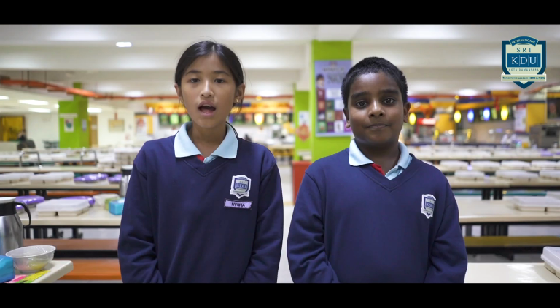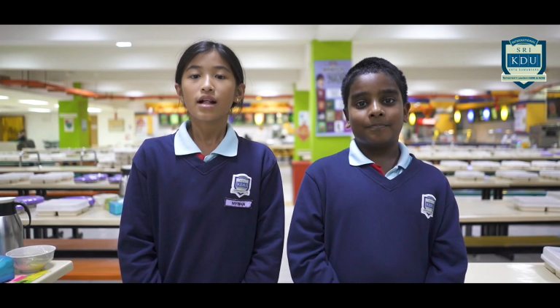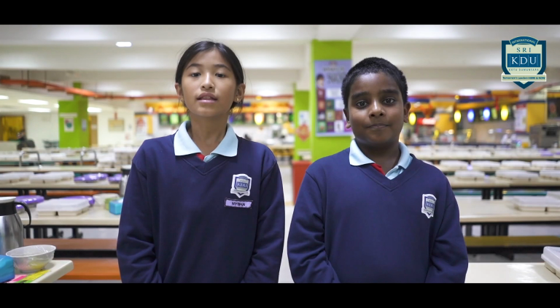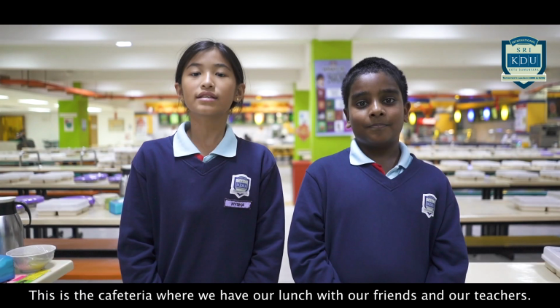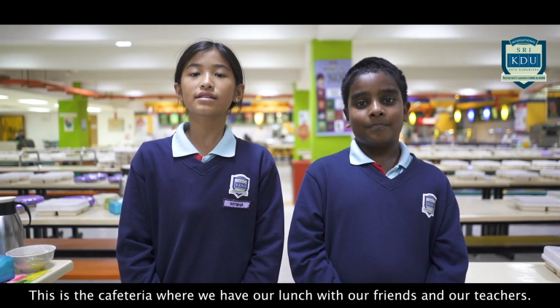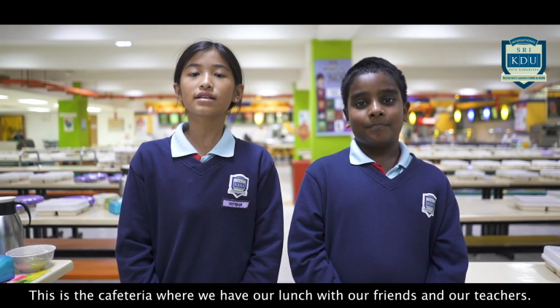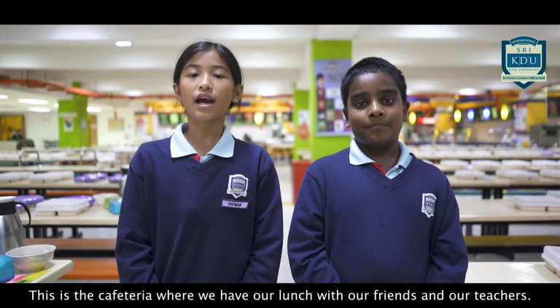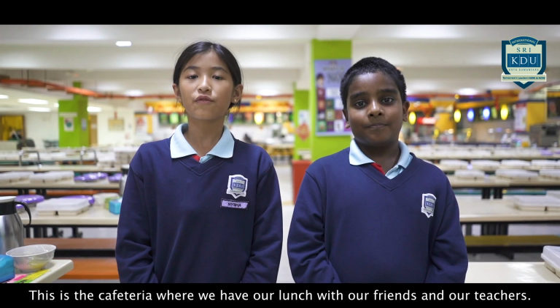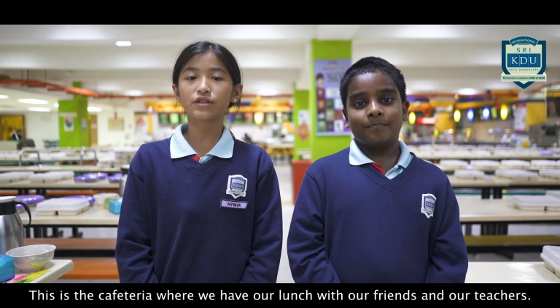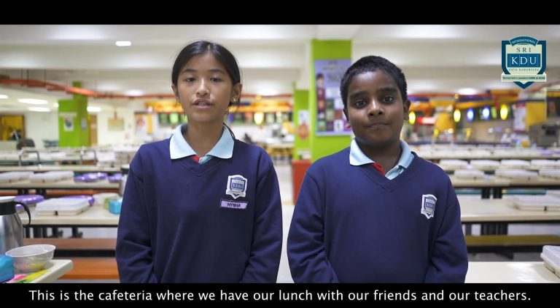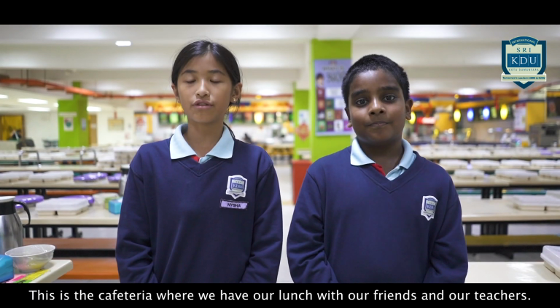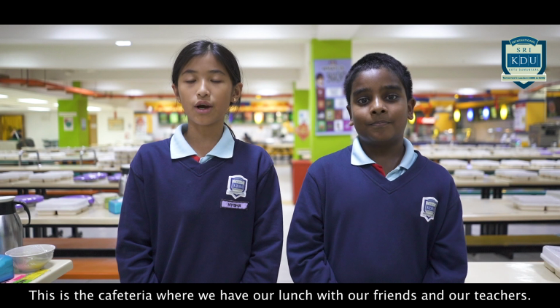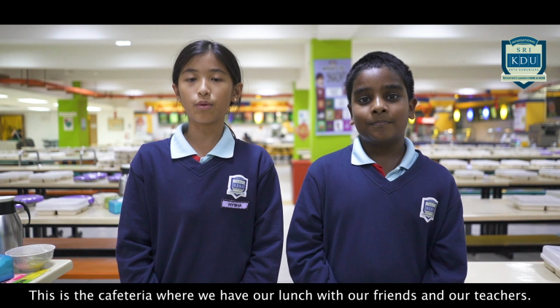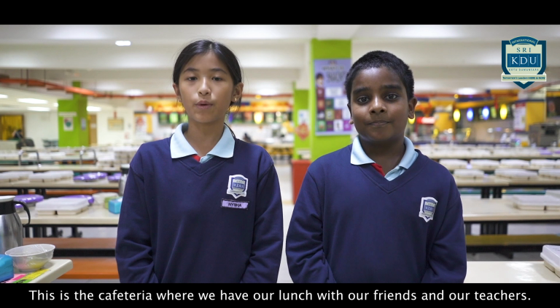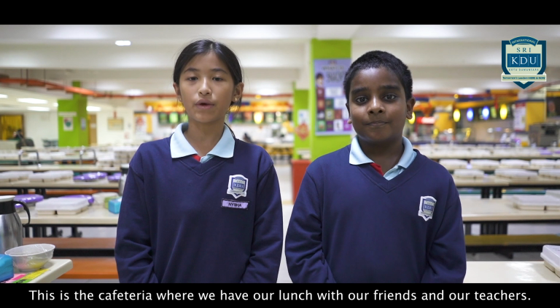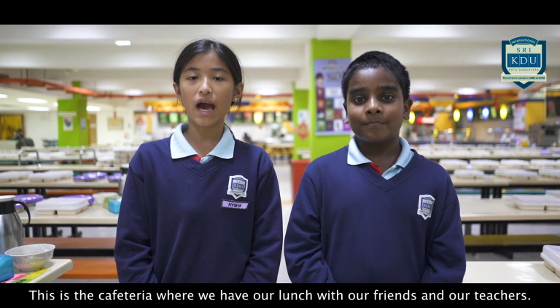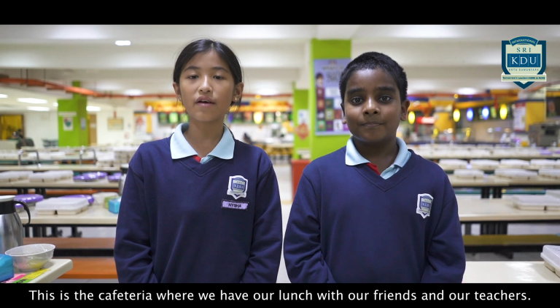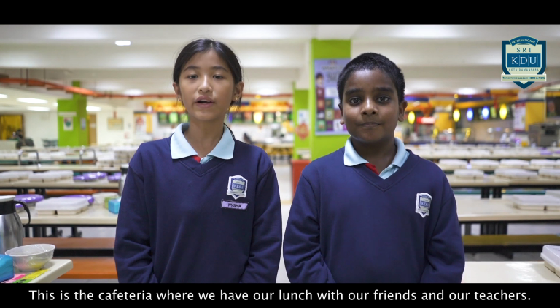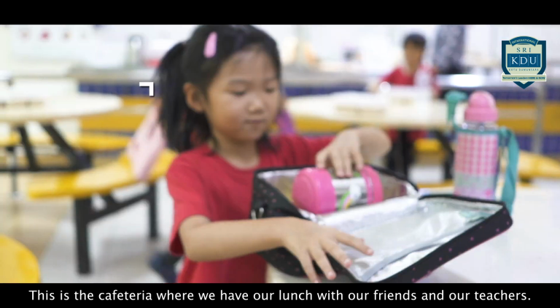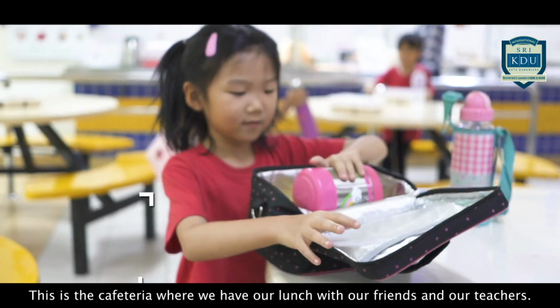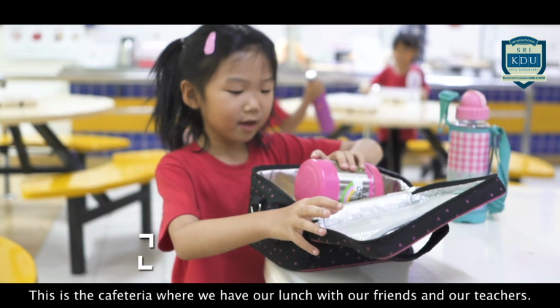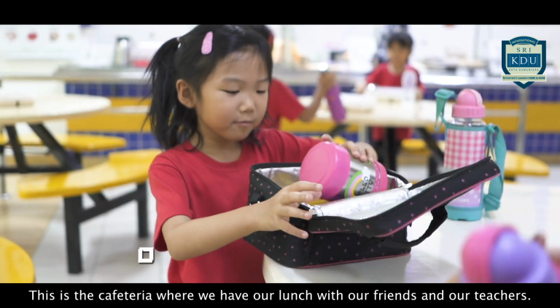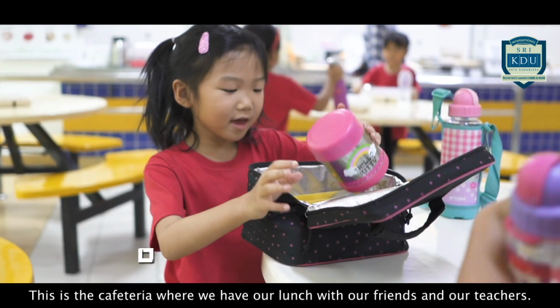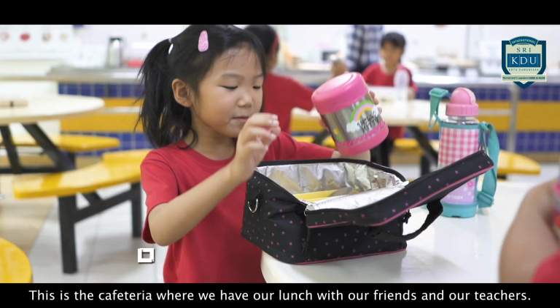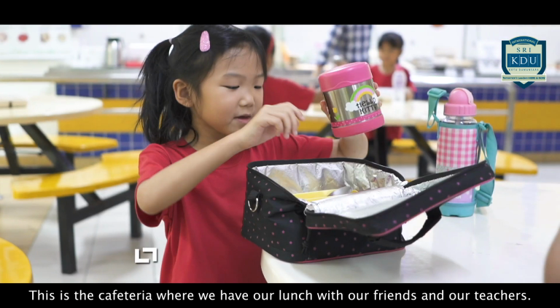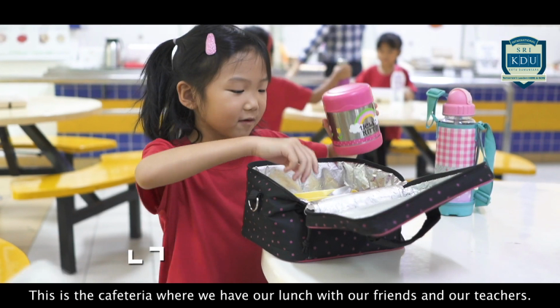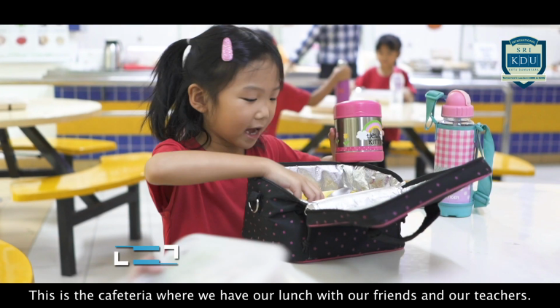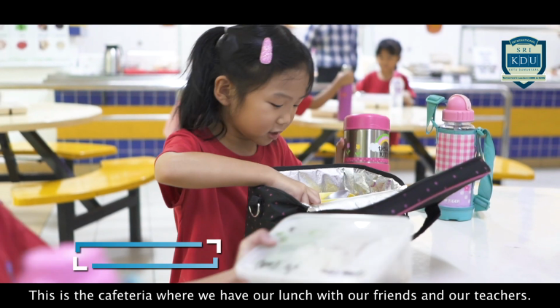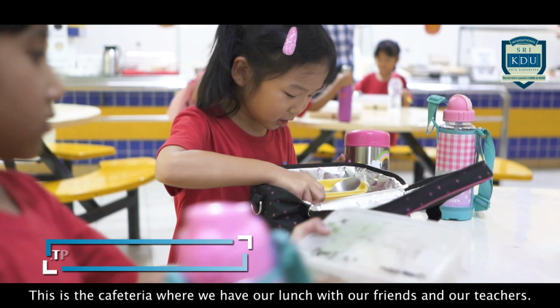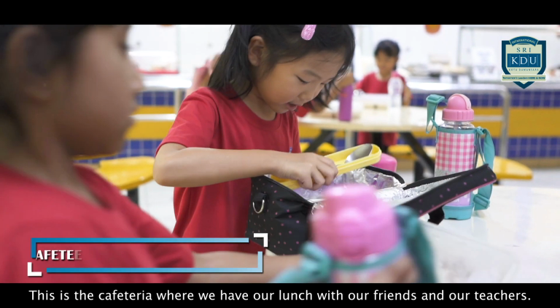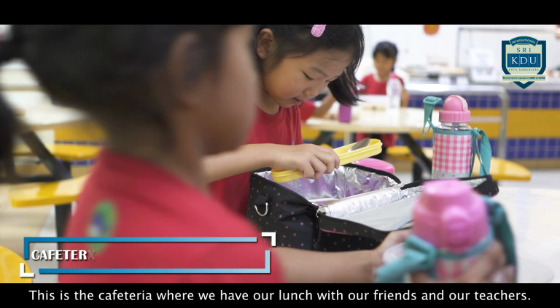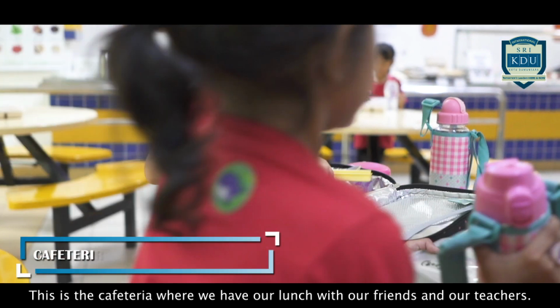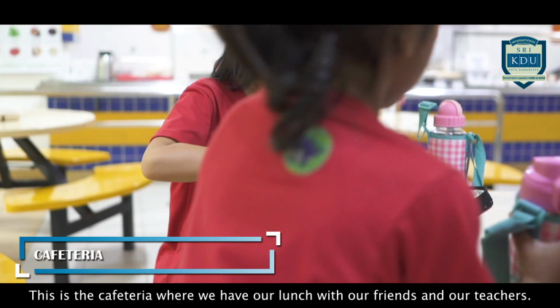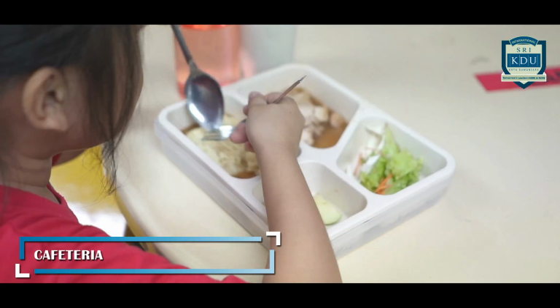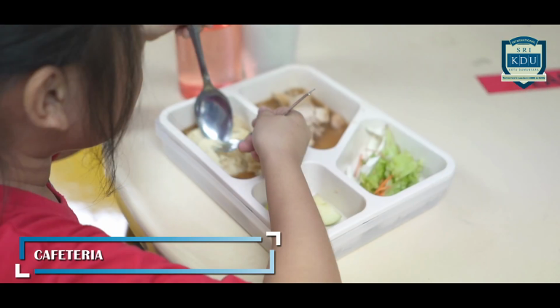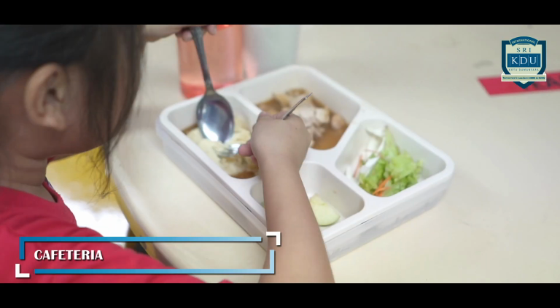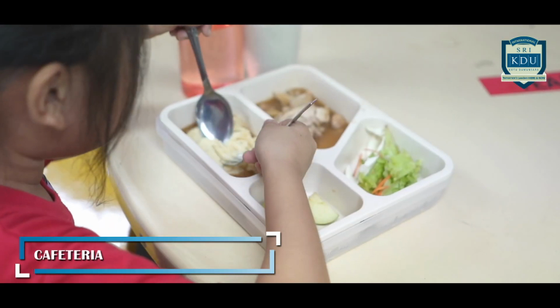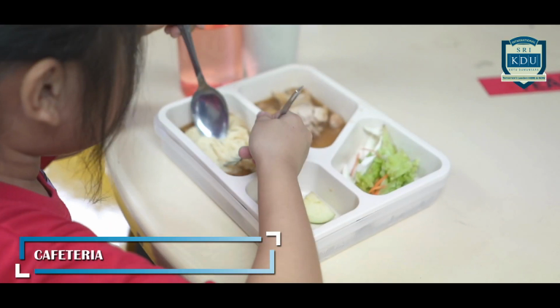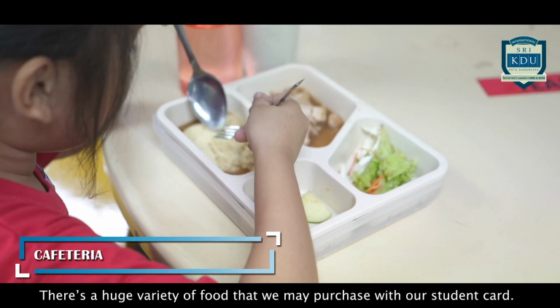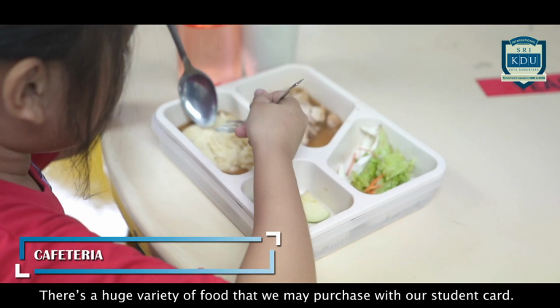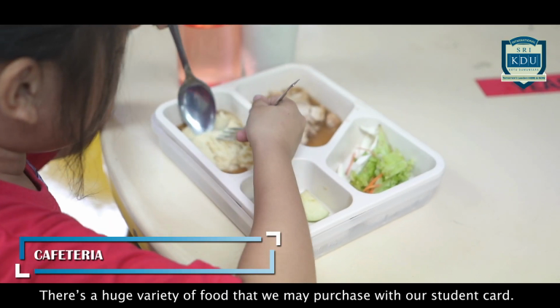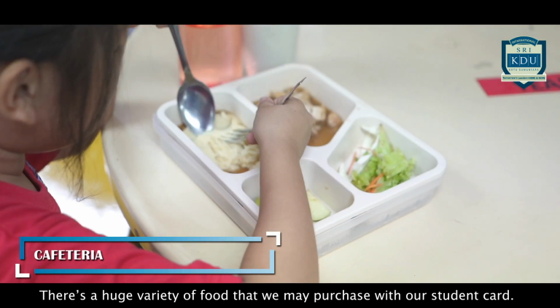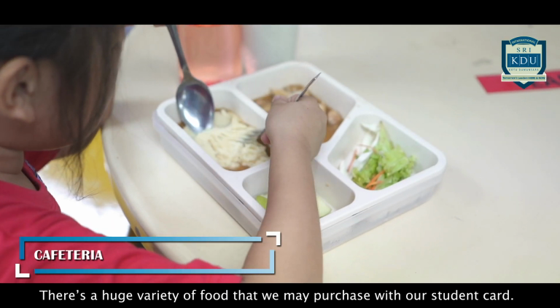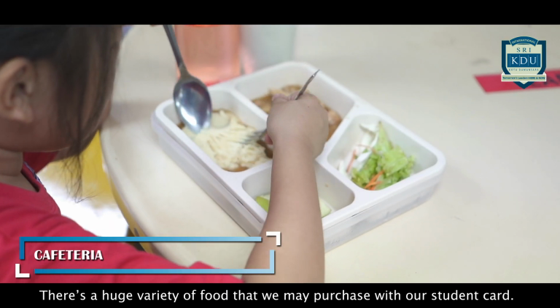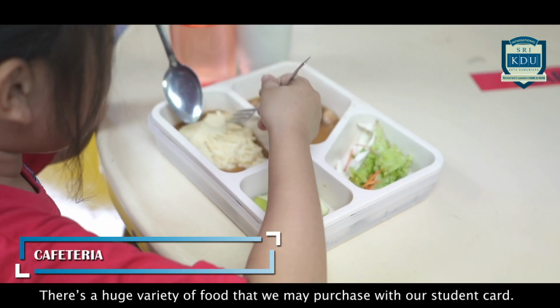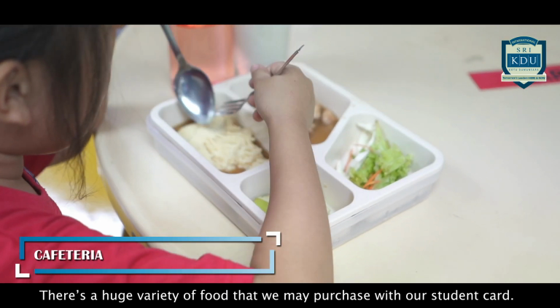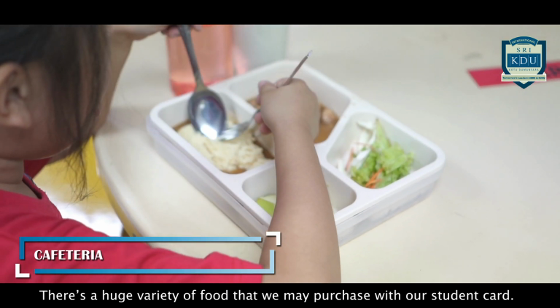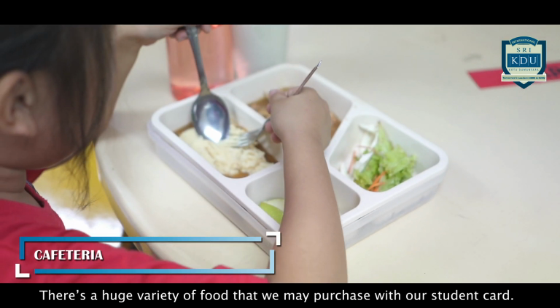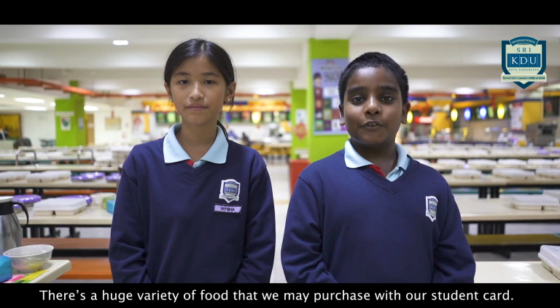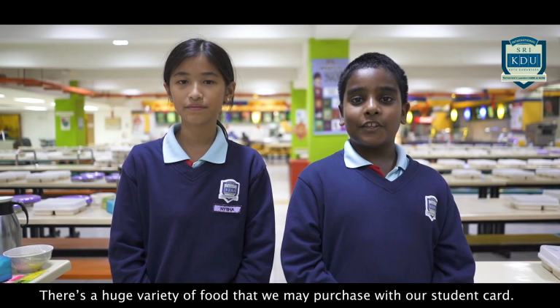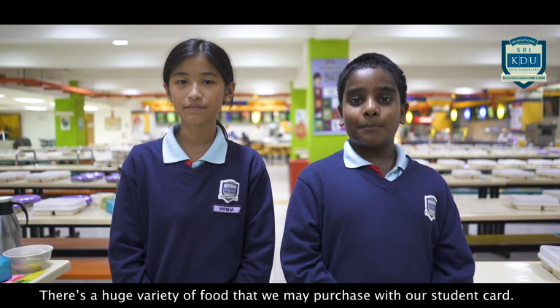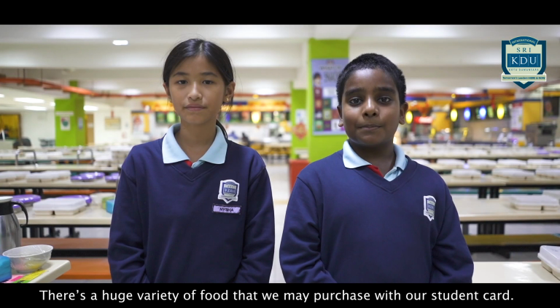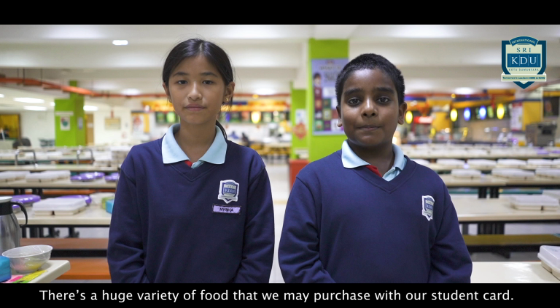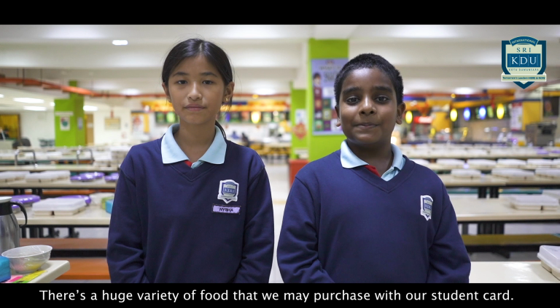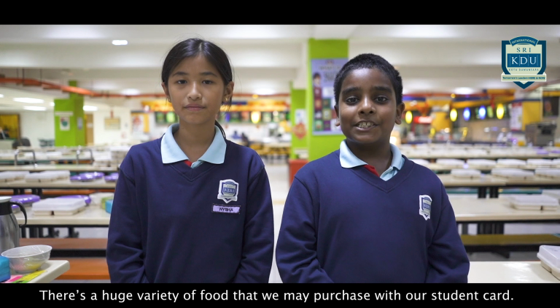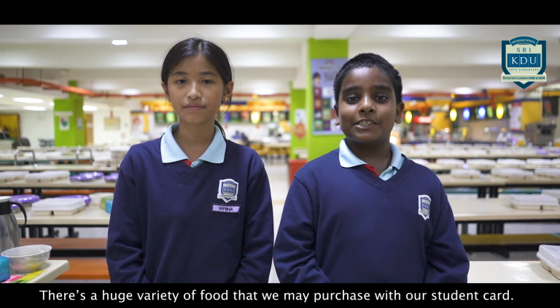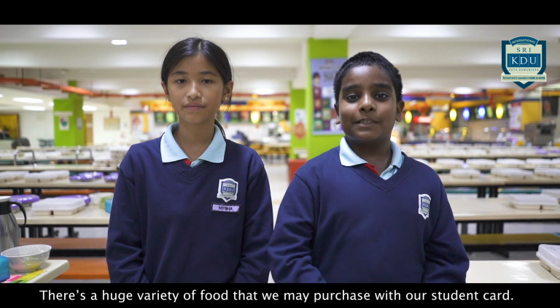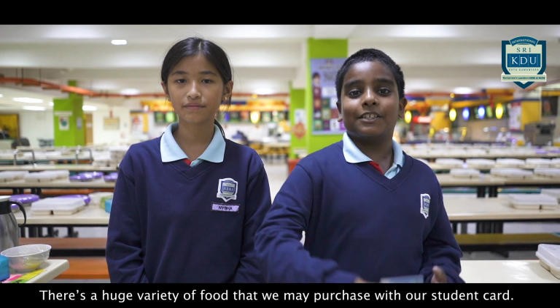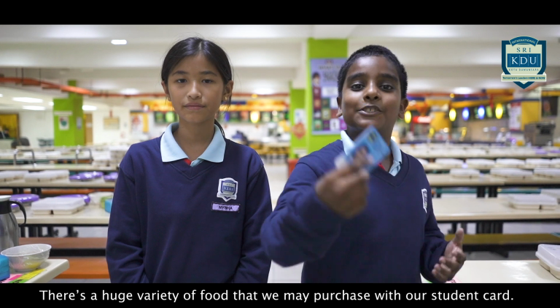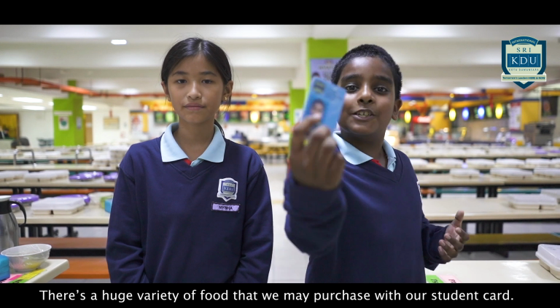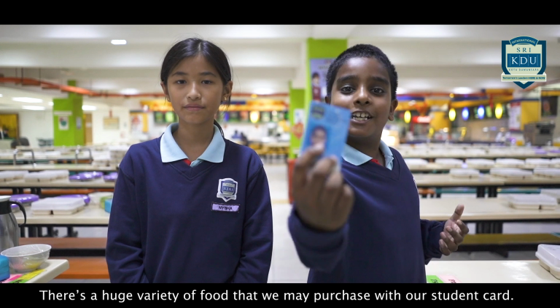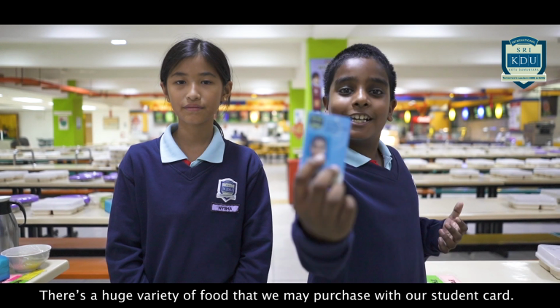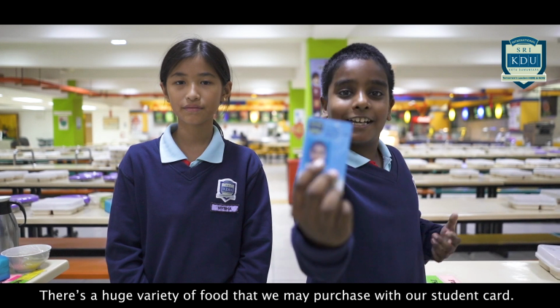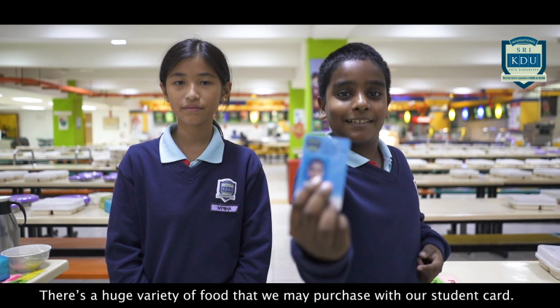This is the cafeteria where we have our lunch with our friends and our teachers. There's a huge variety of food that we may purchase in our student canteen.